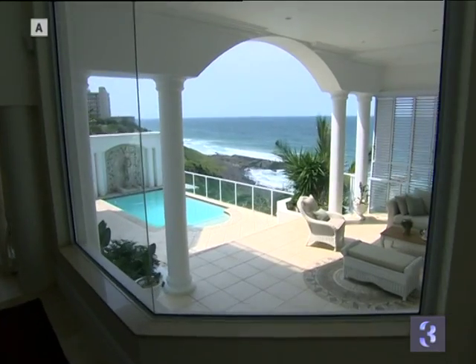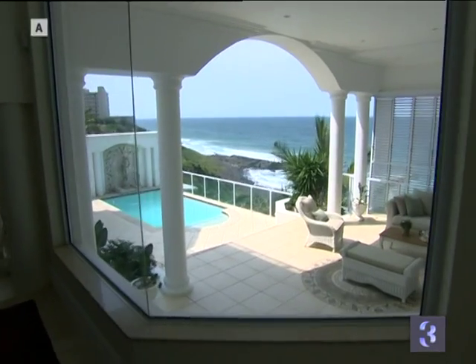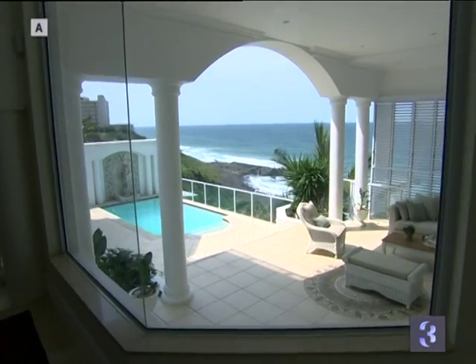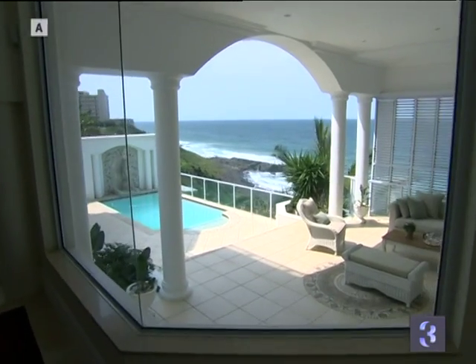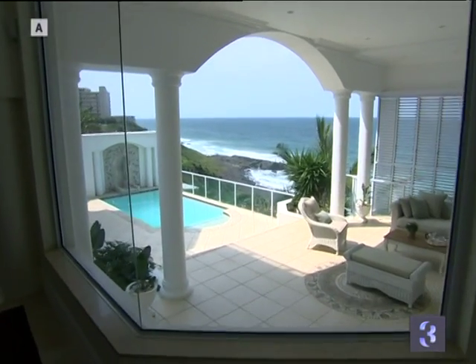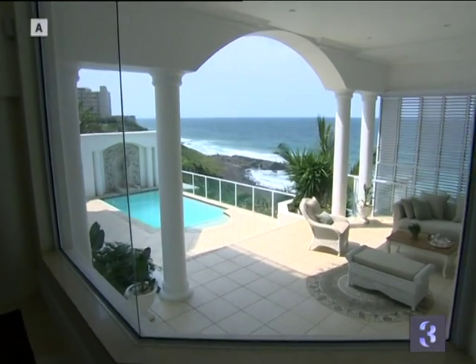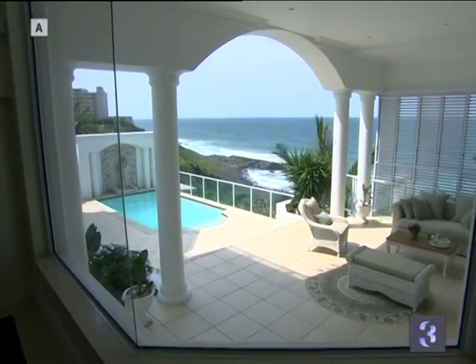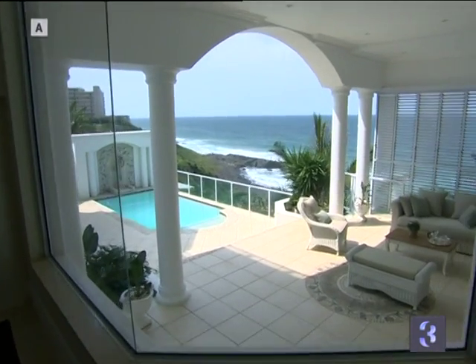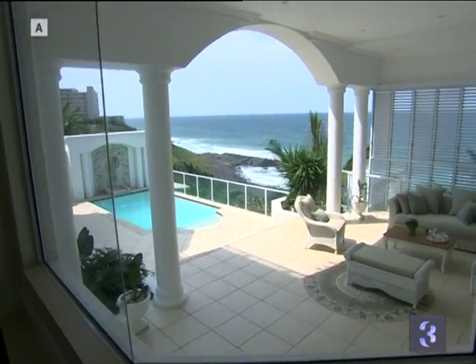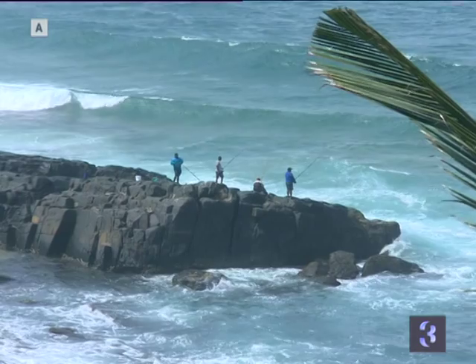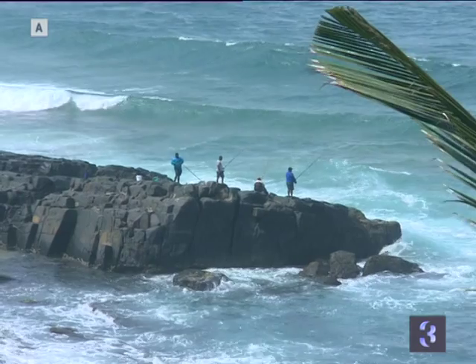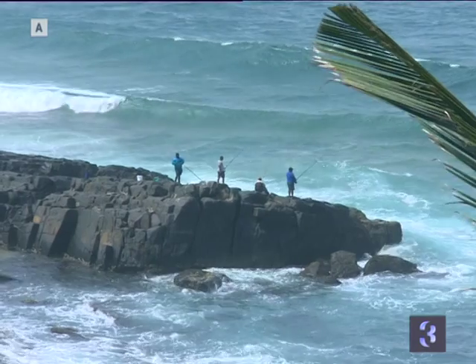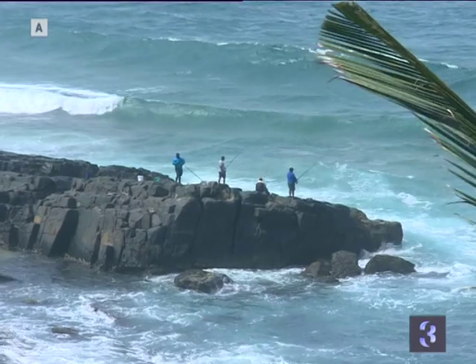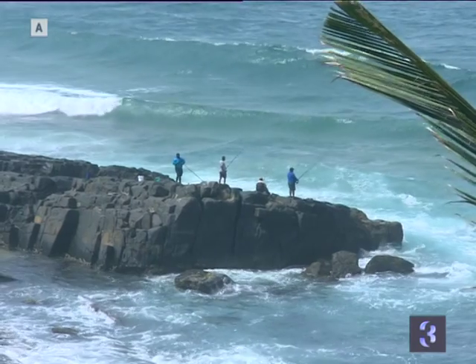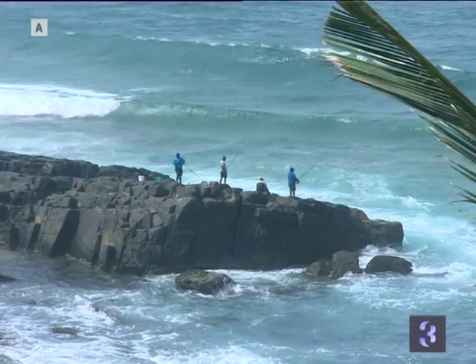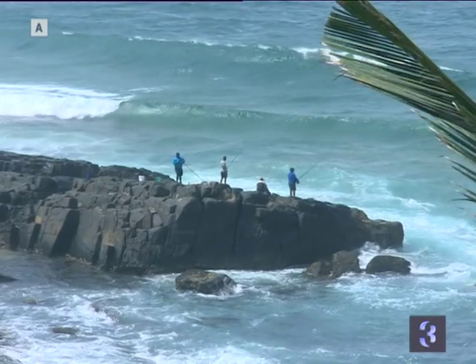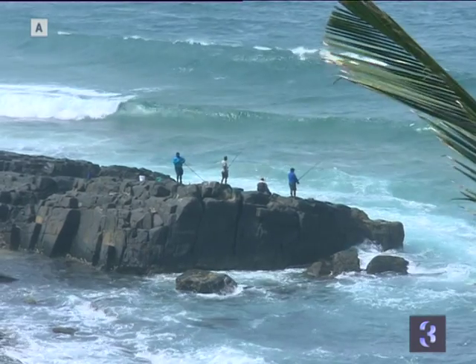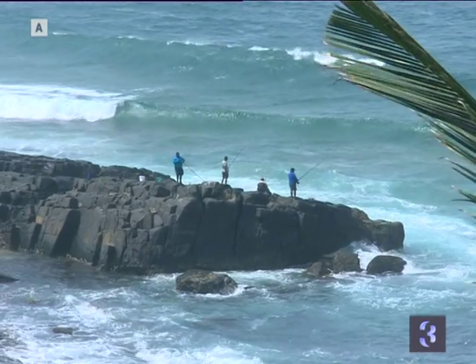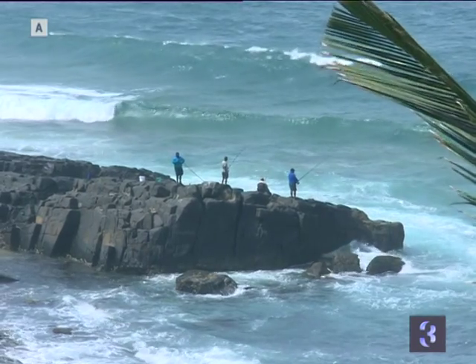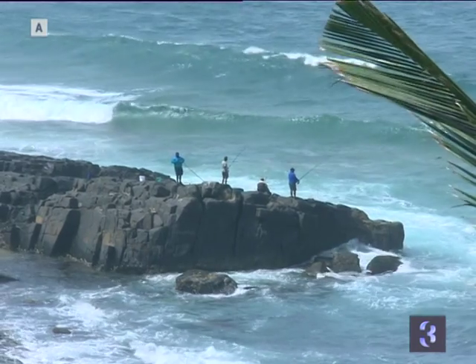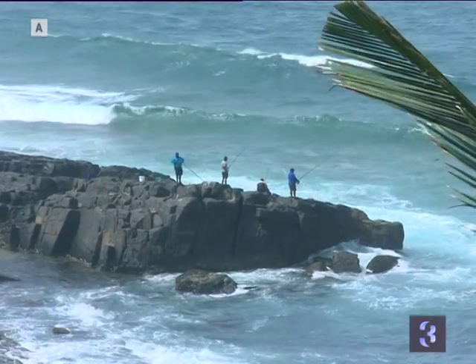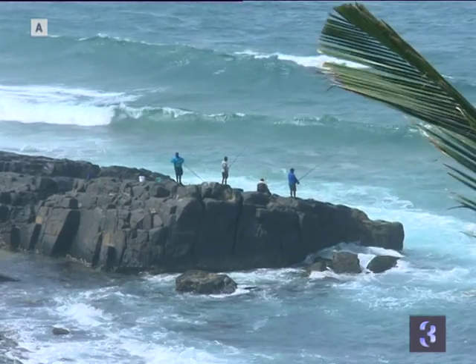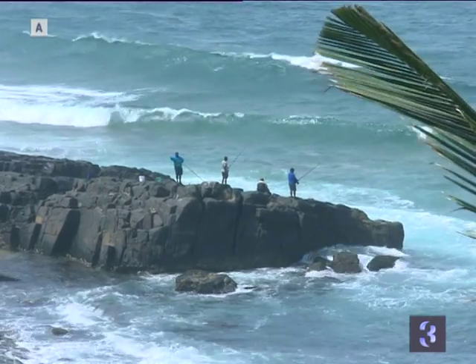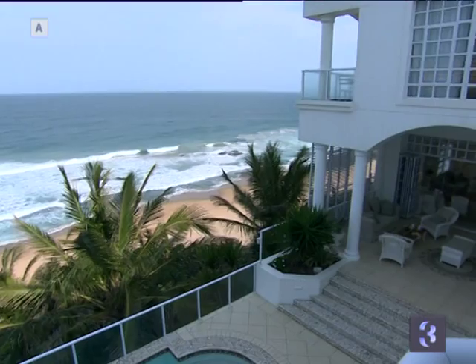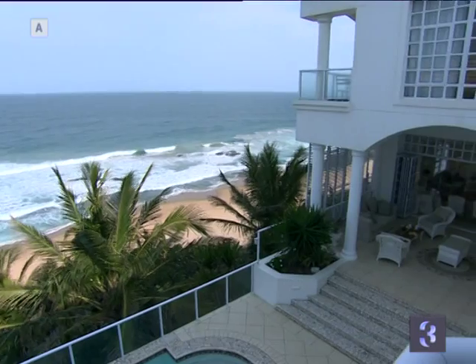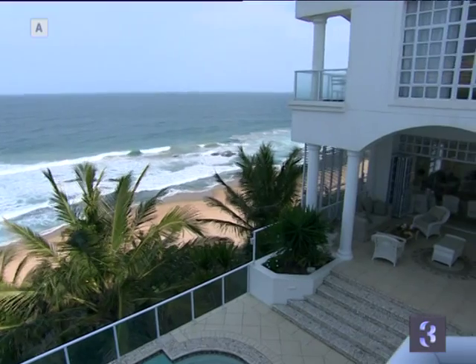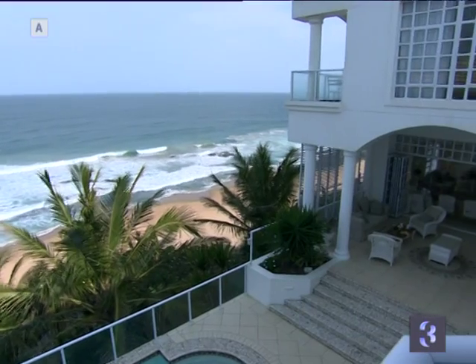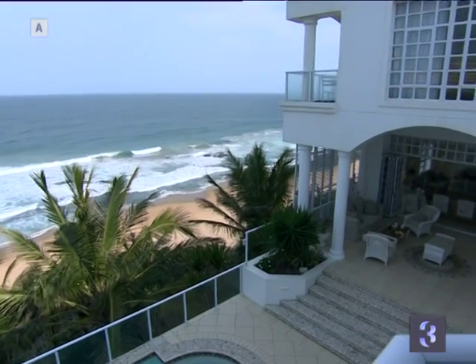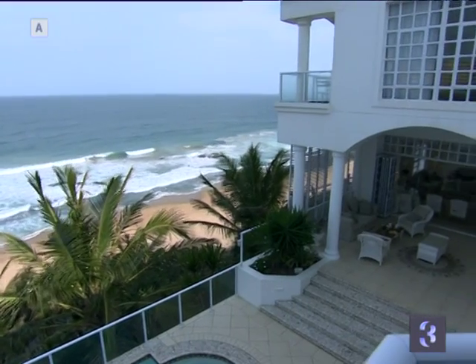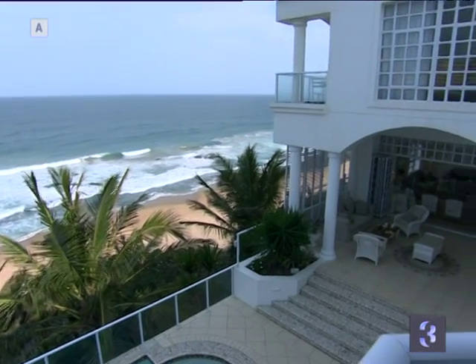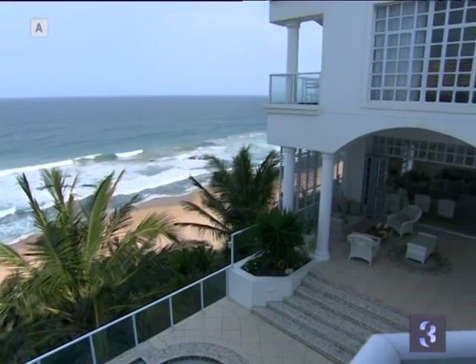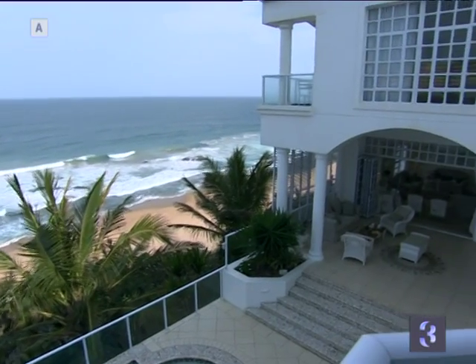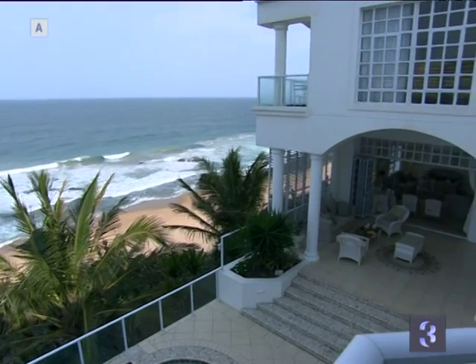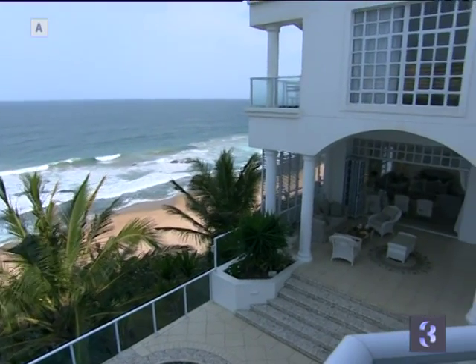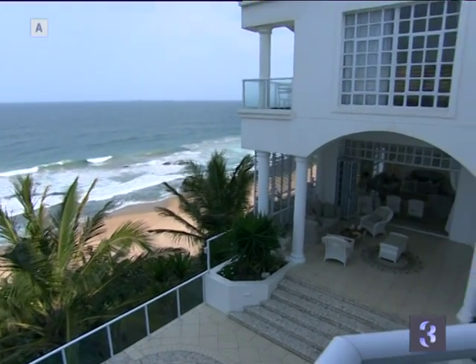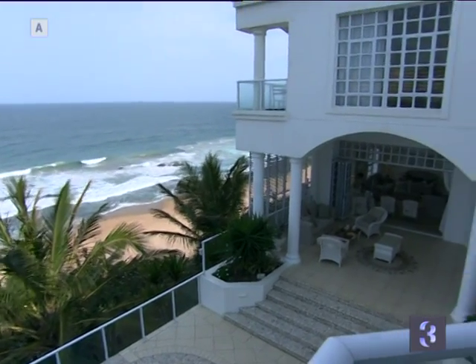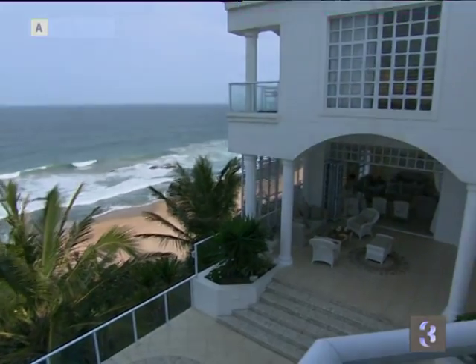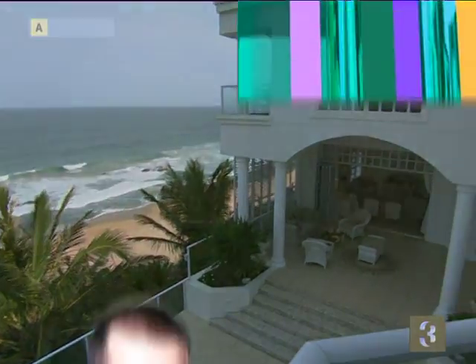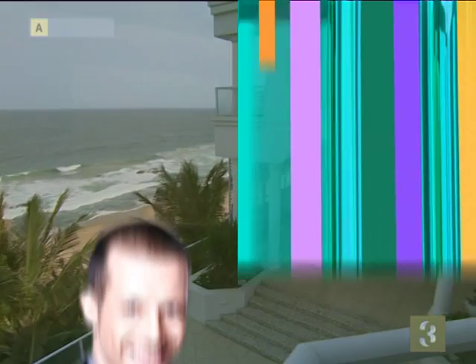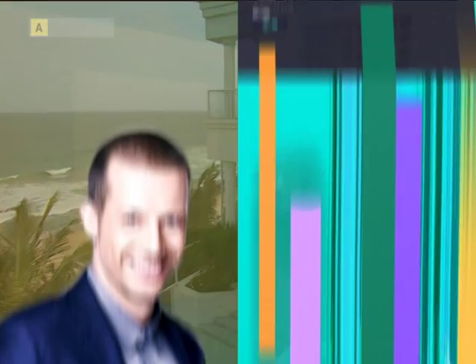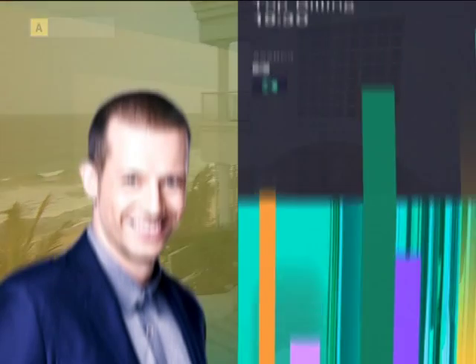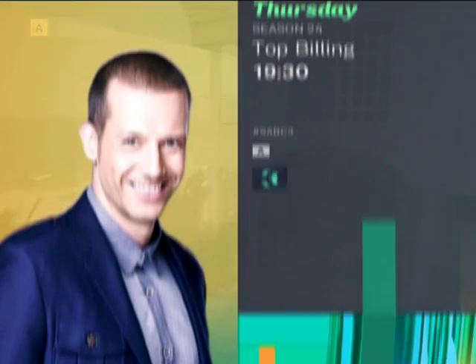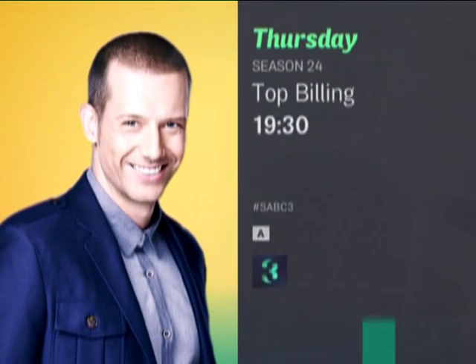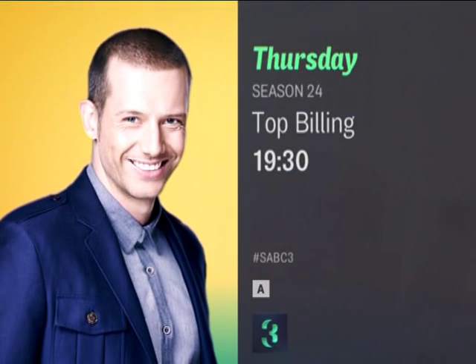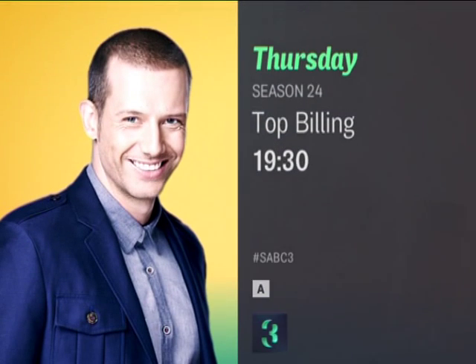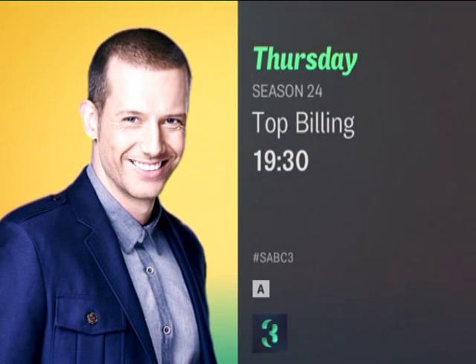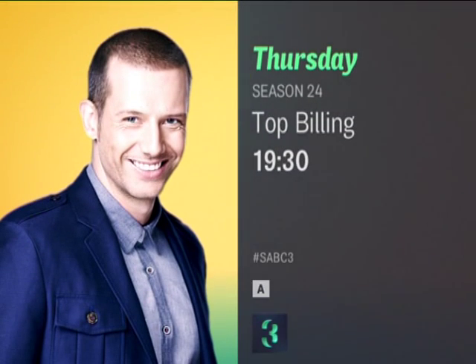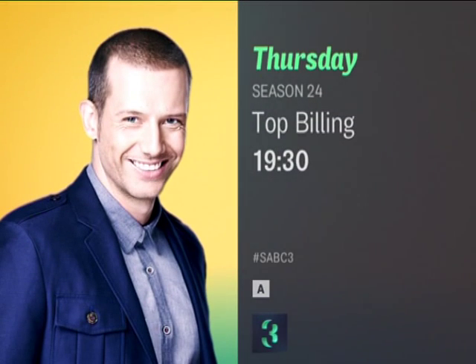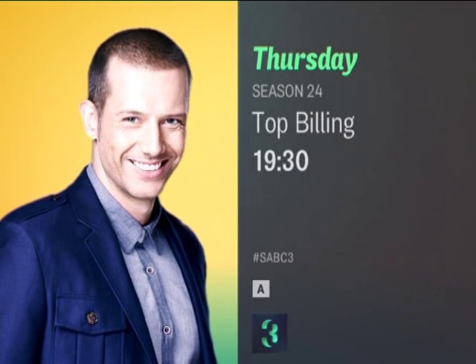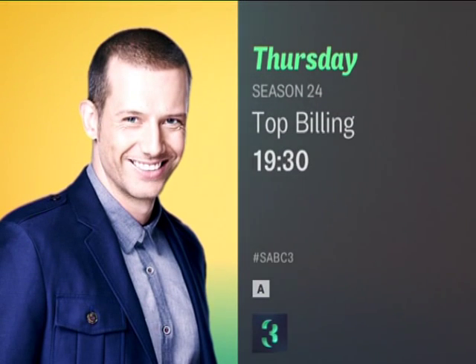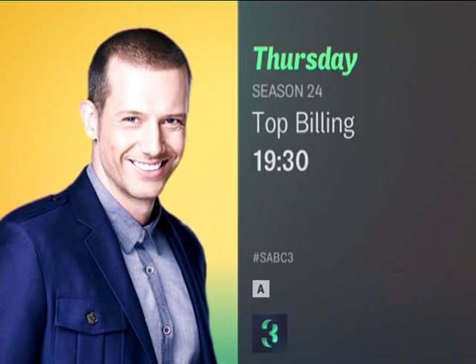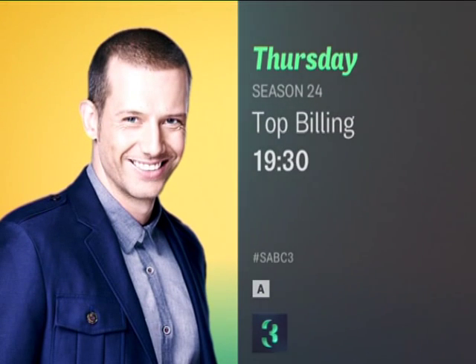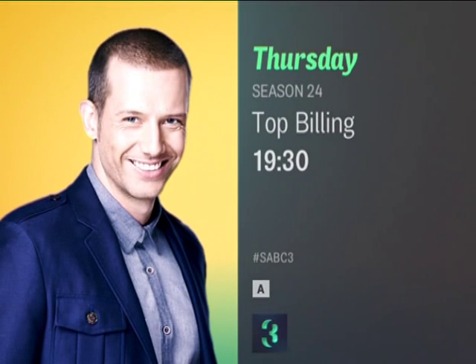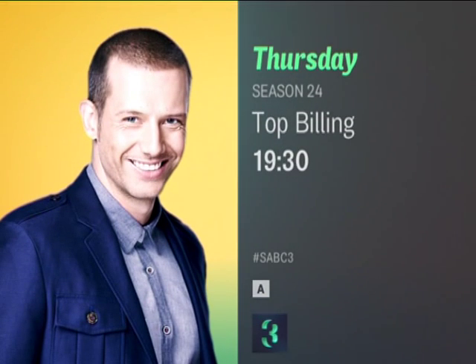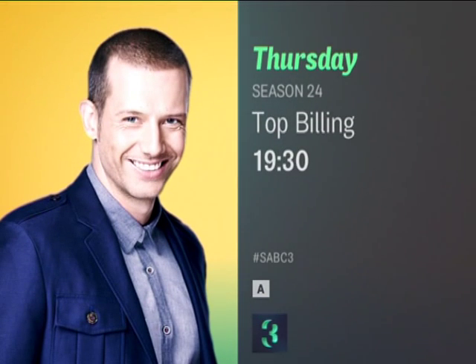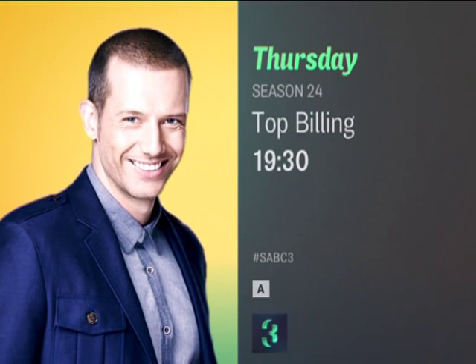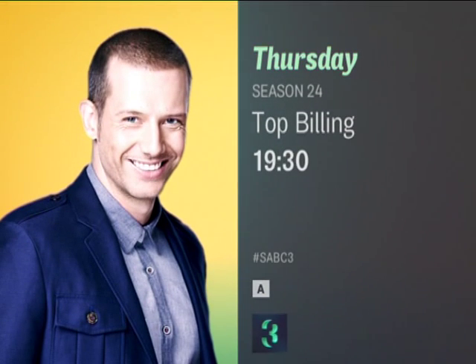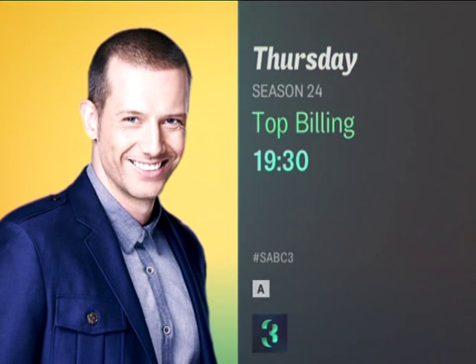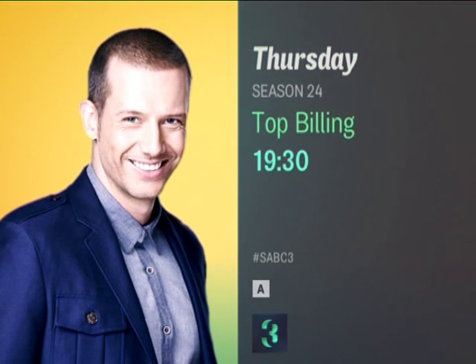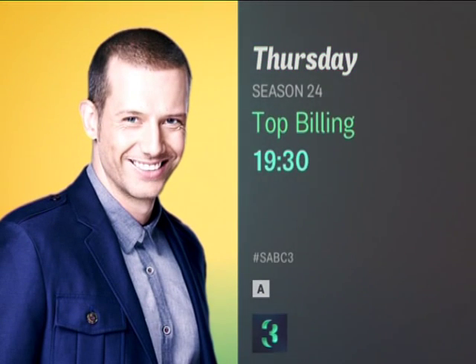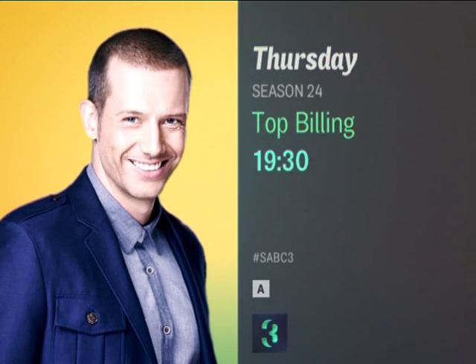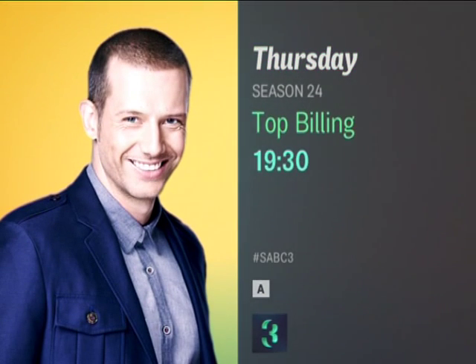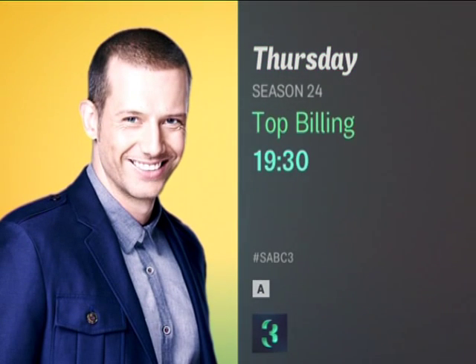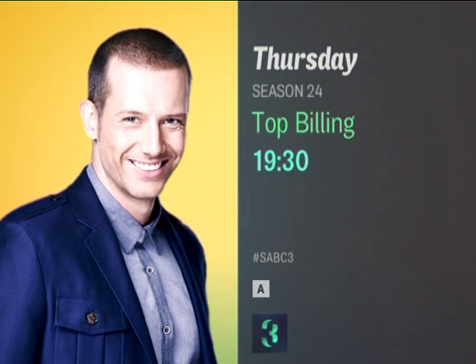Don't miss Top Billing this Thursday night at 7:30, repeat Sunday at 12:30. Find it on 3.